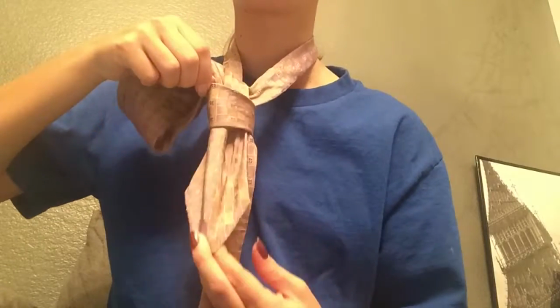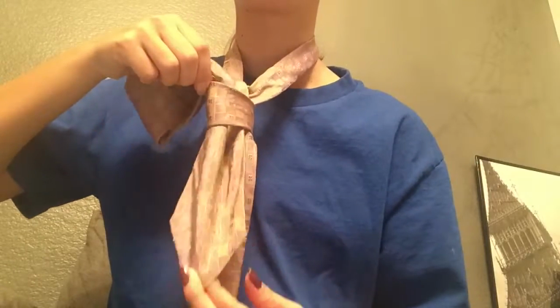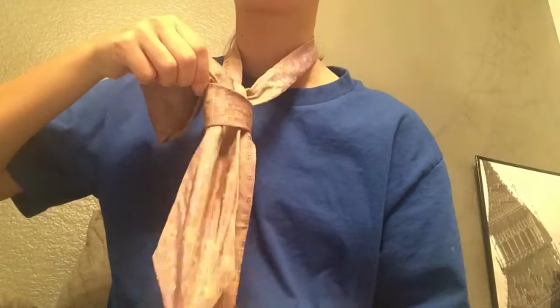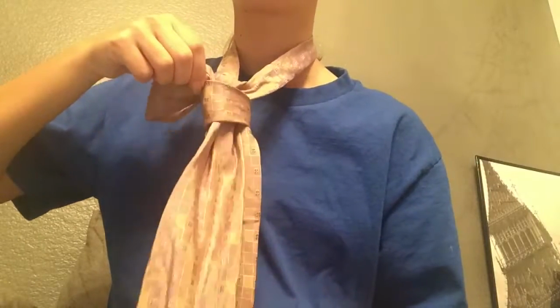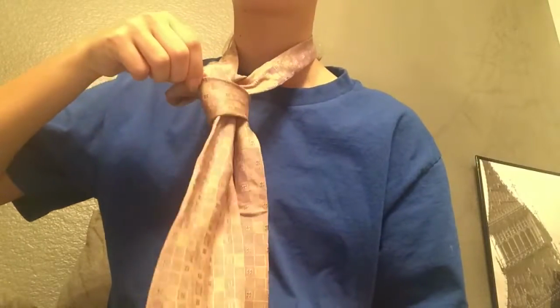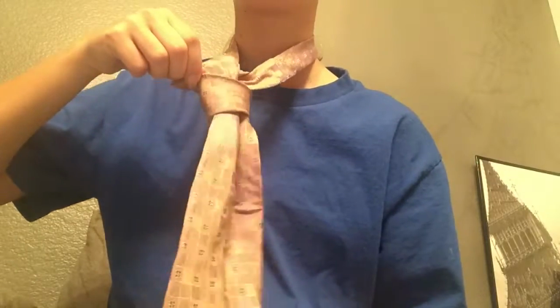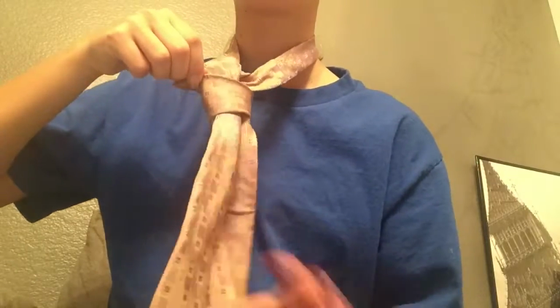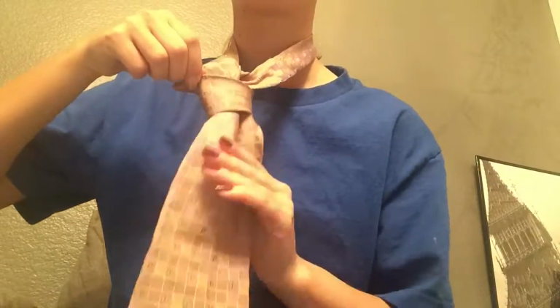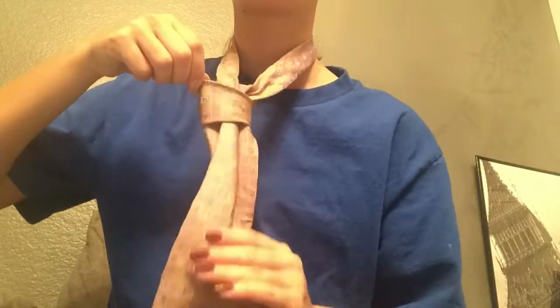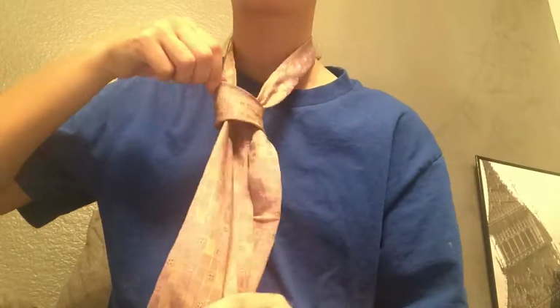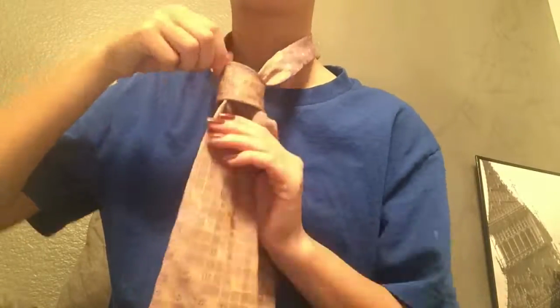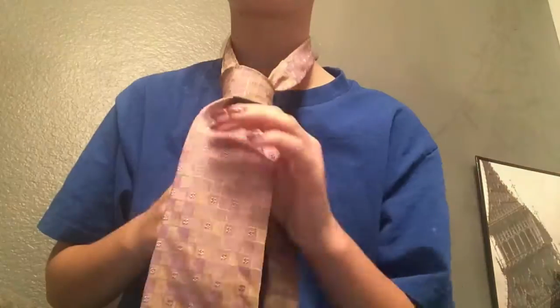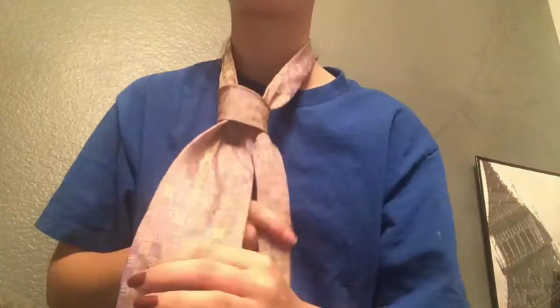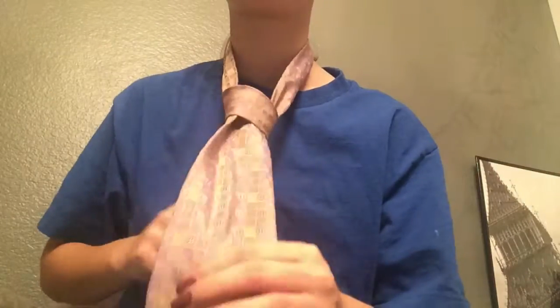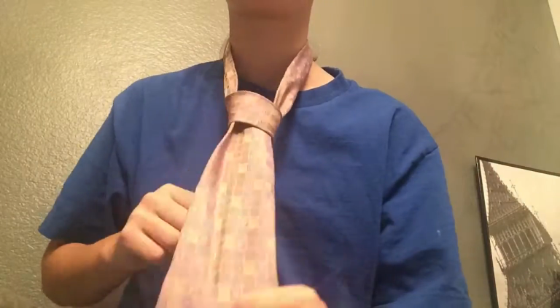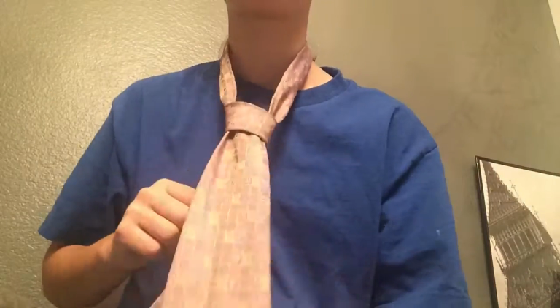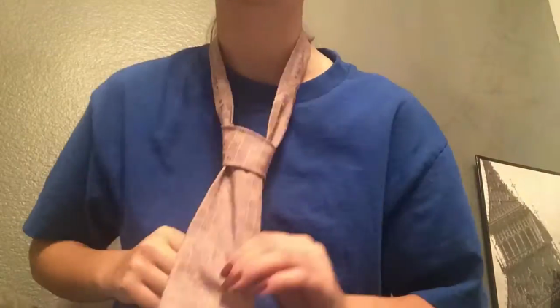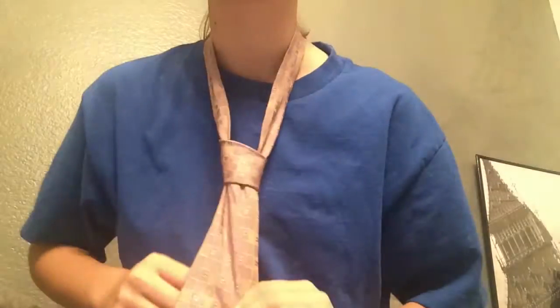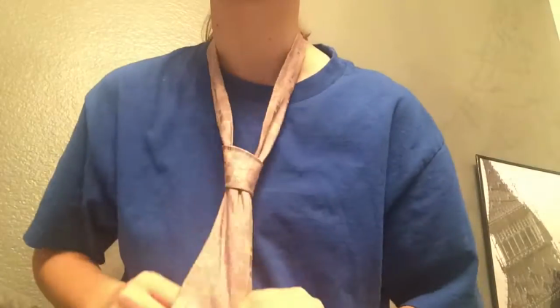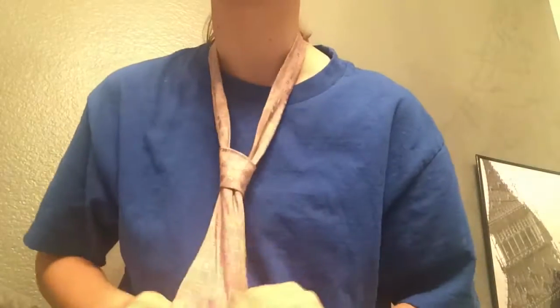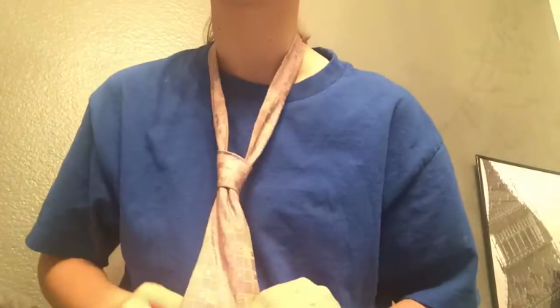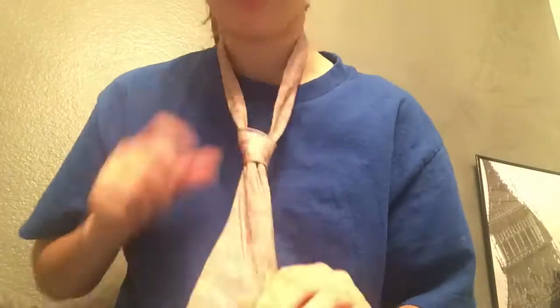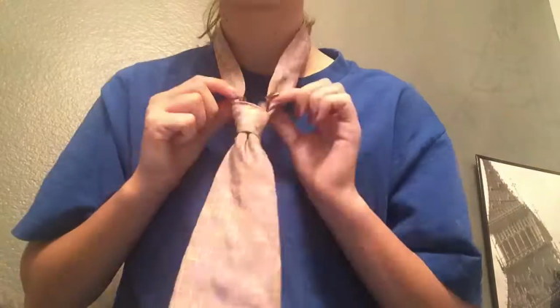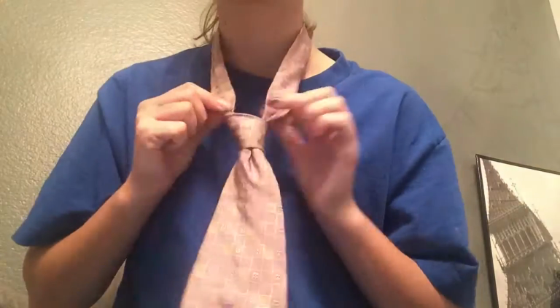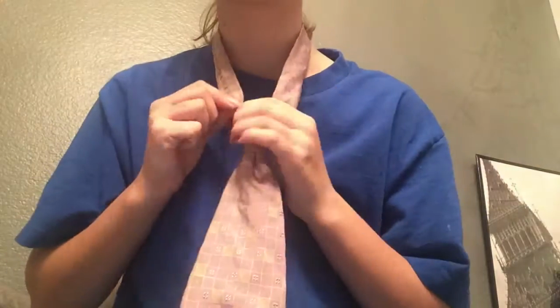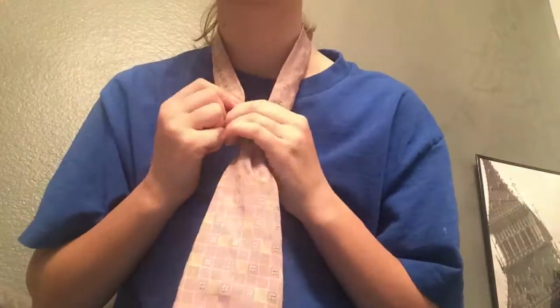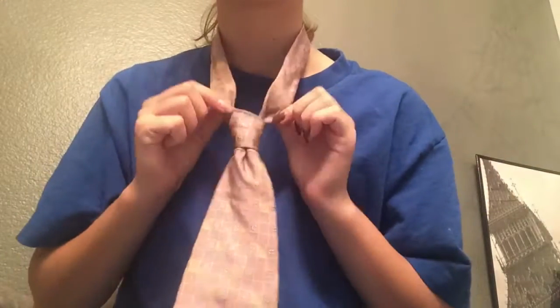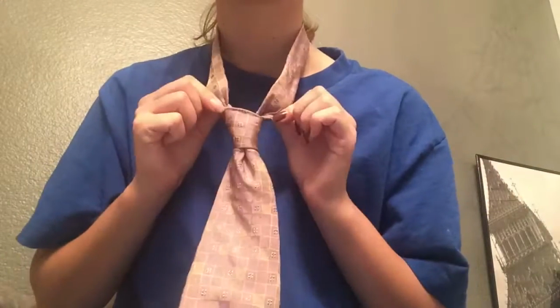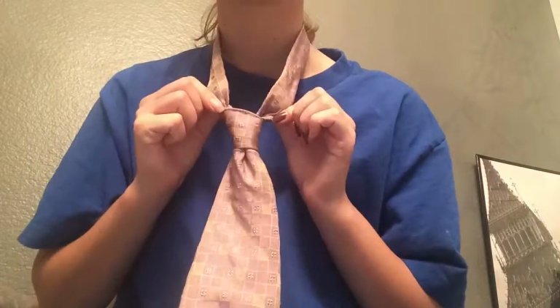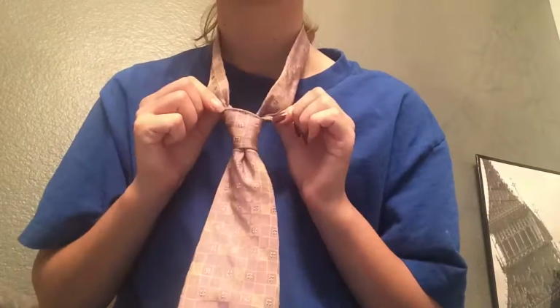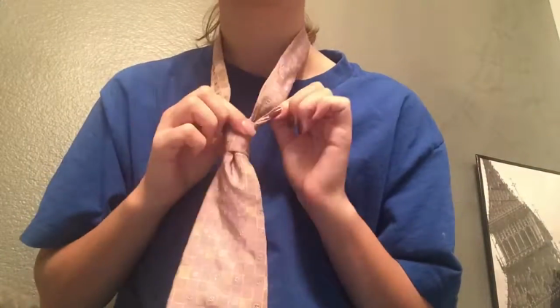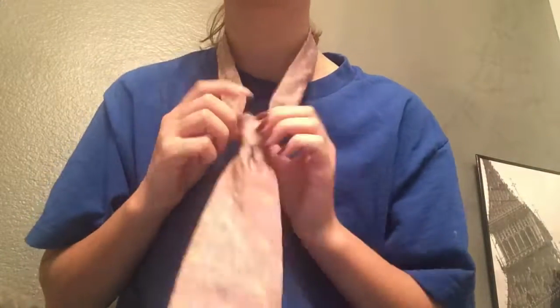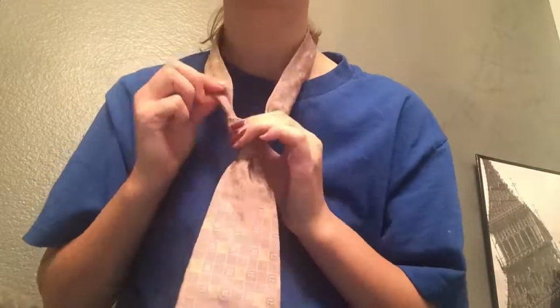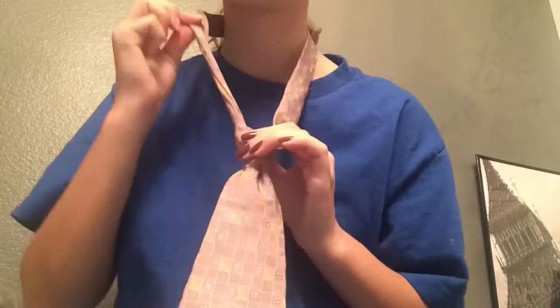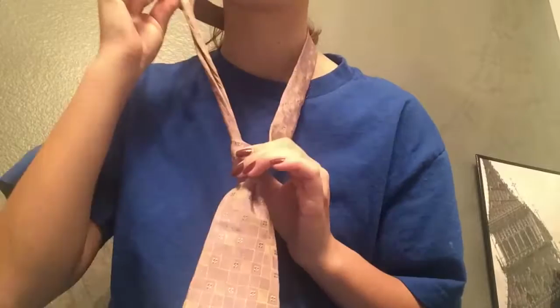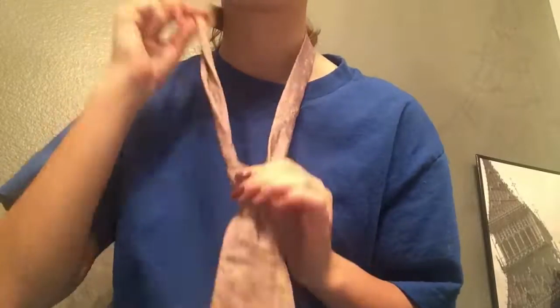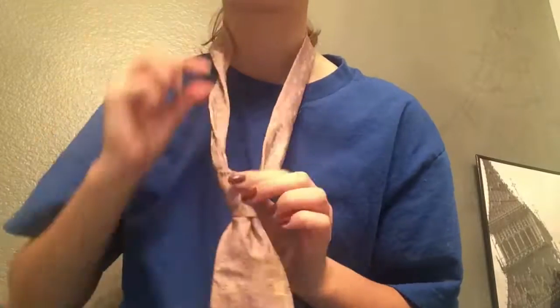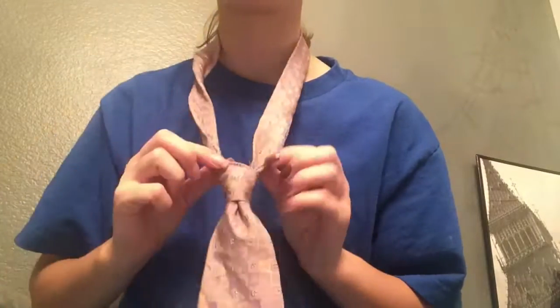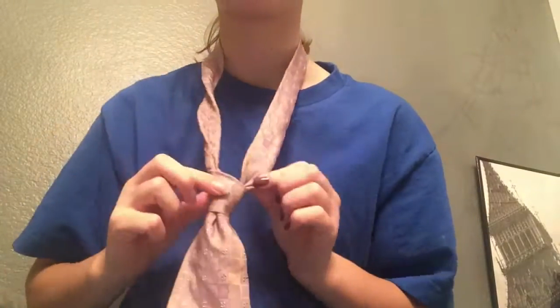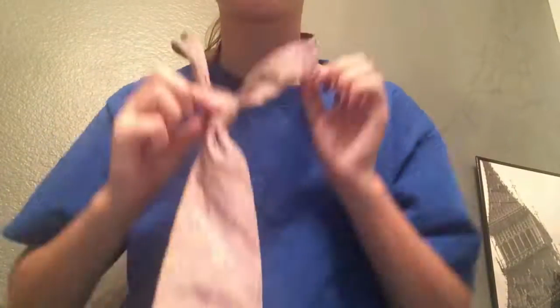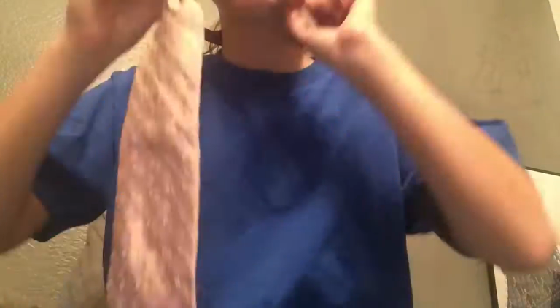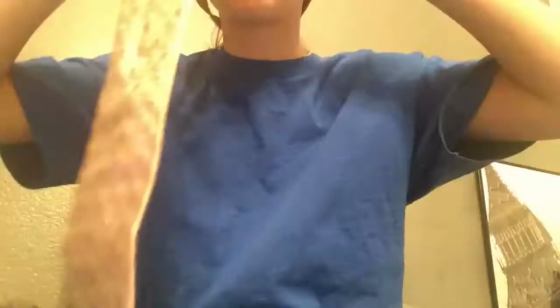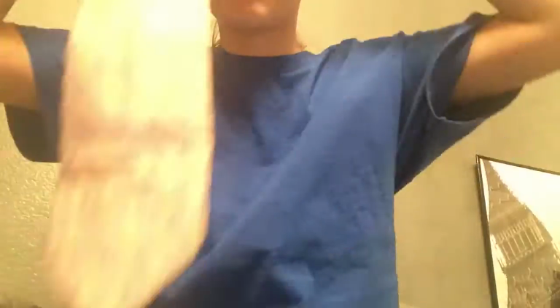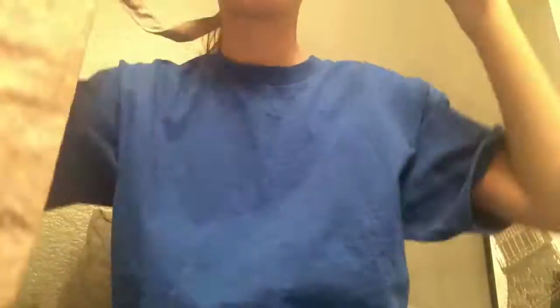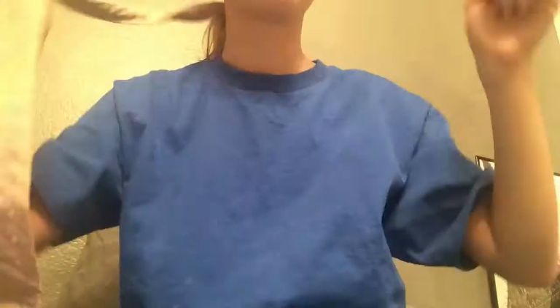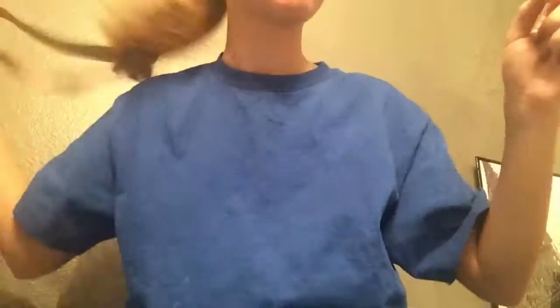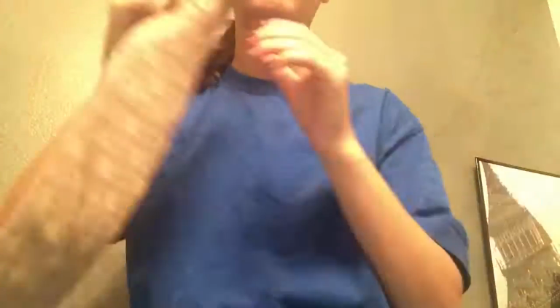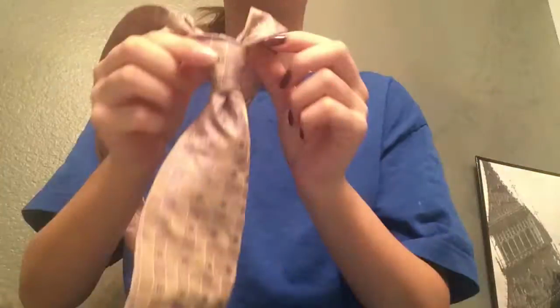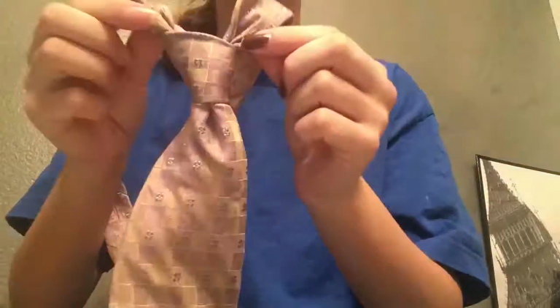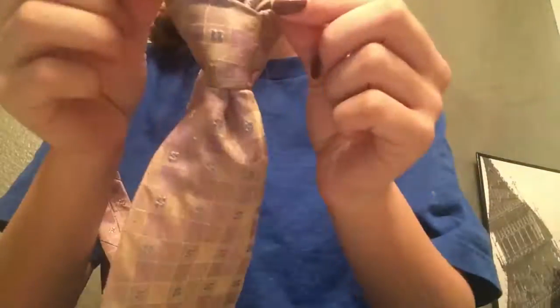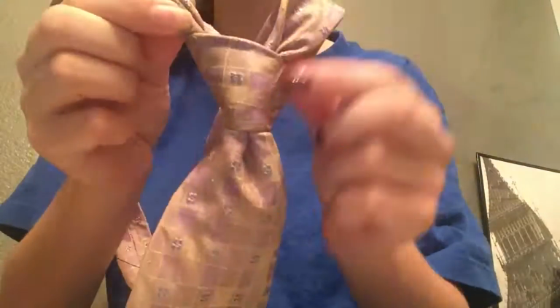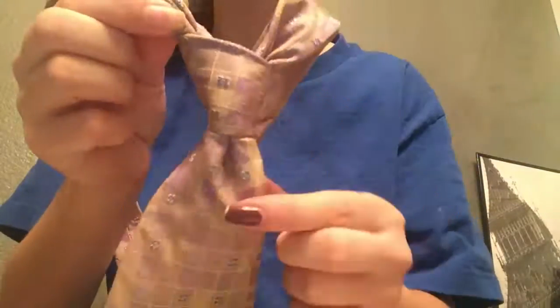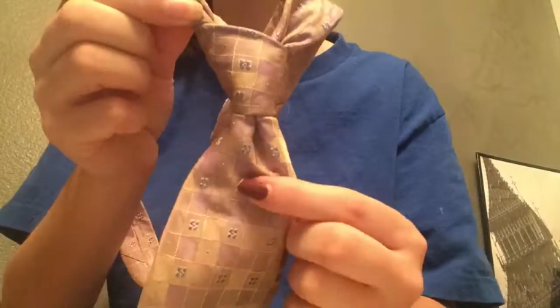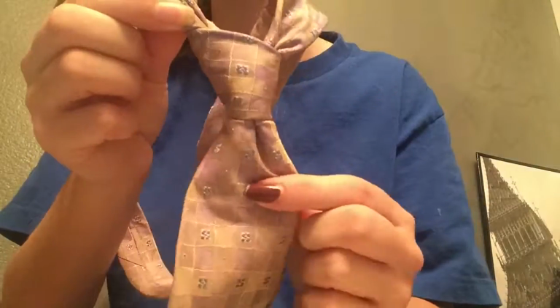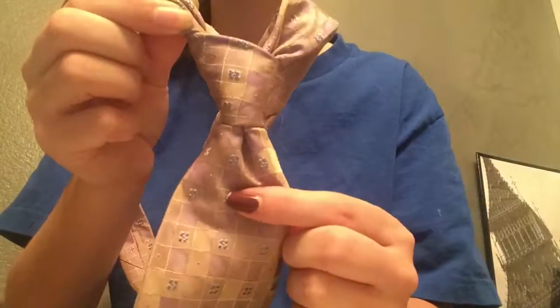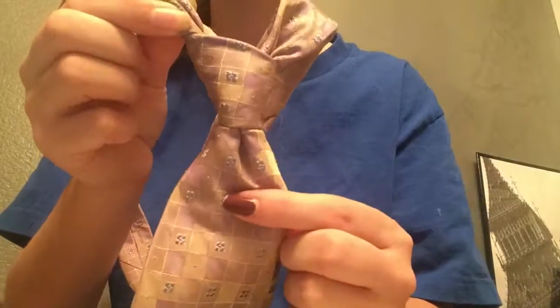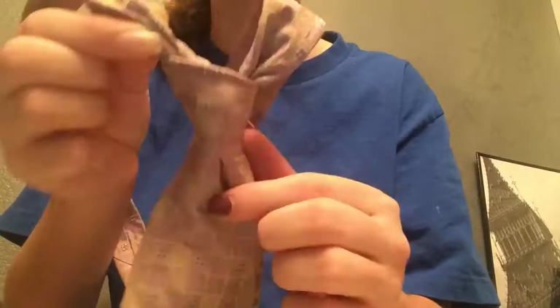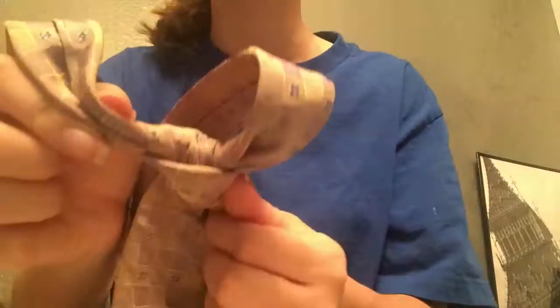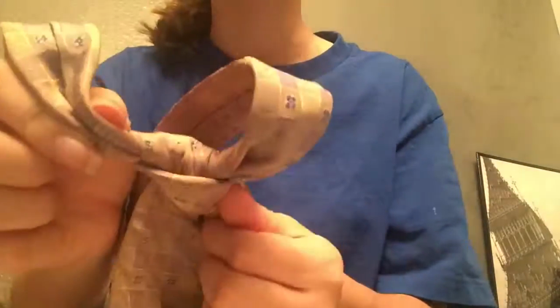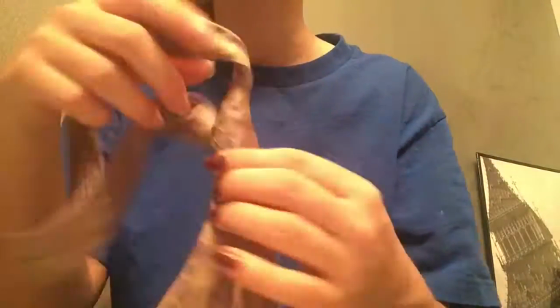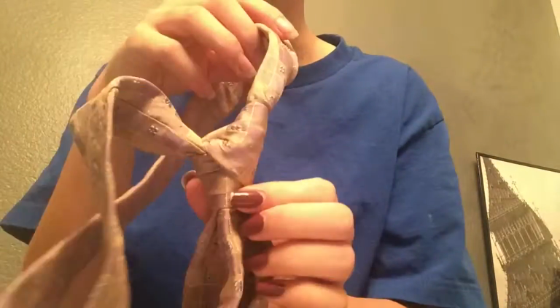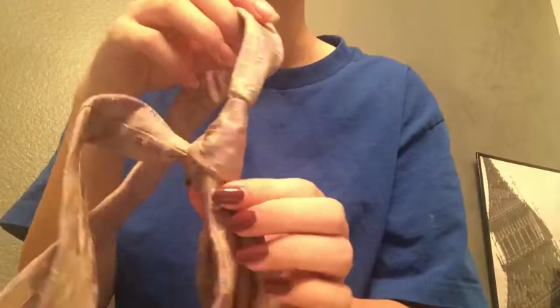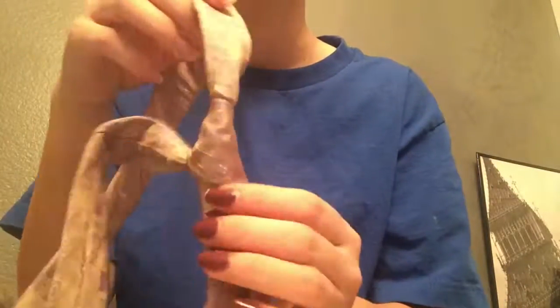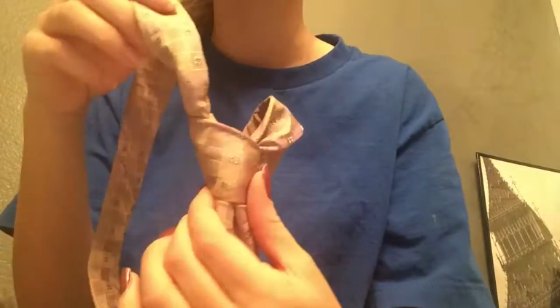Lastly, I'm going to pull it all the way through and then simply pull on the long bit and adjust, and then you can take it off and that's it.